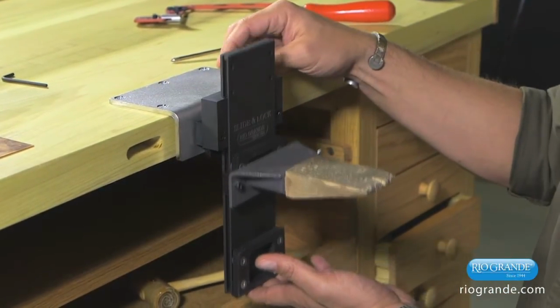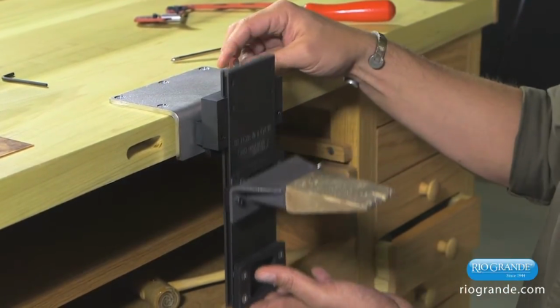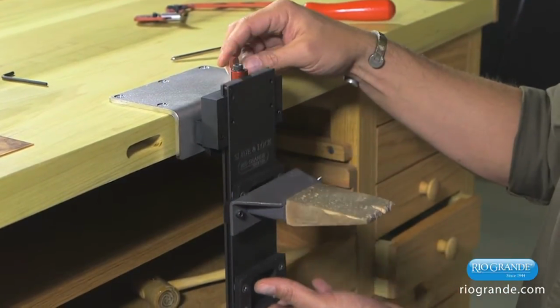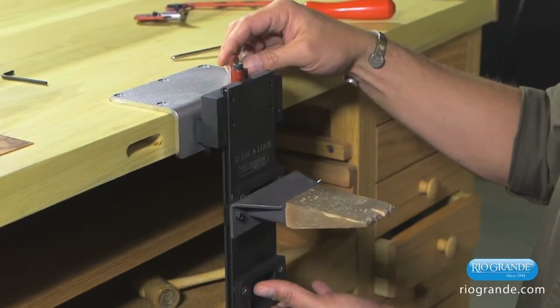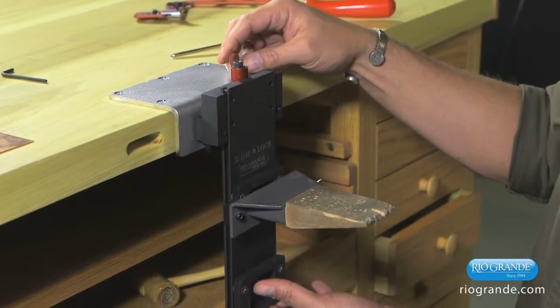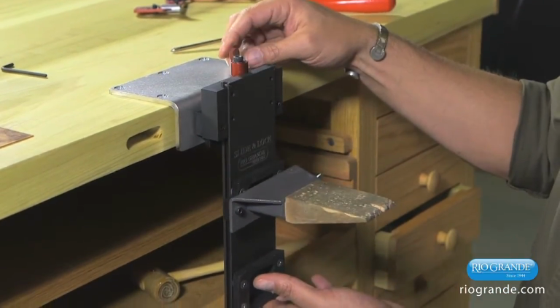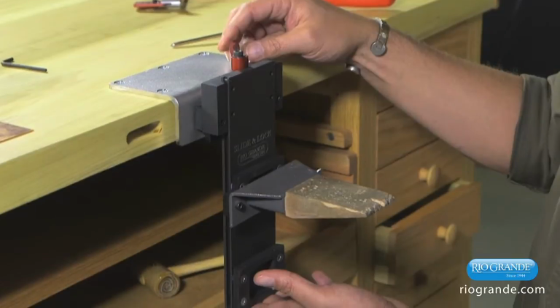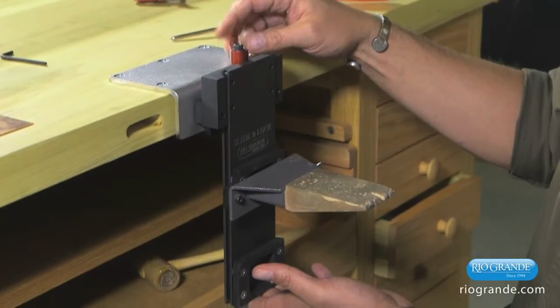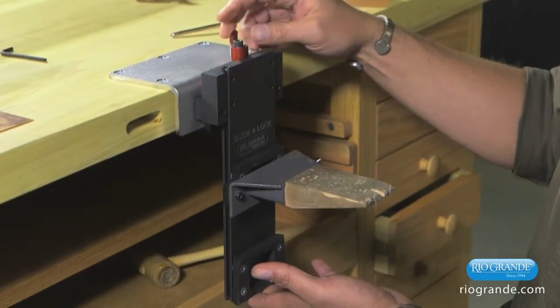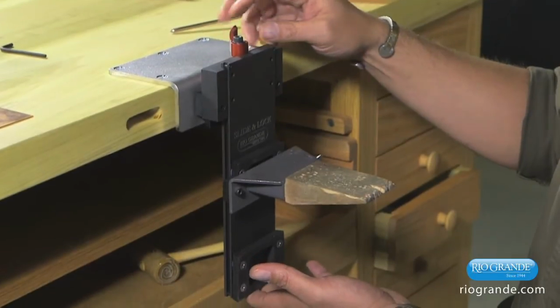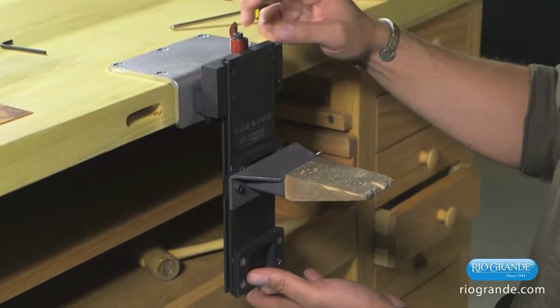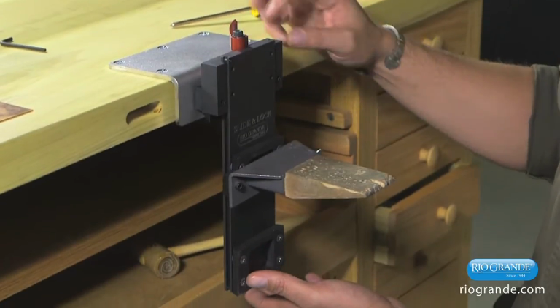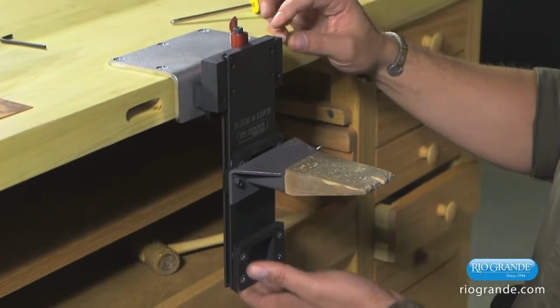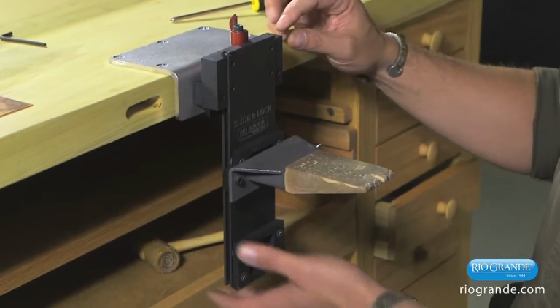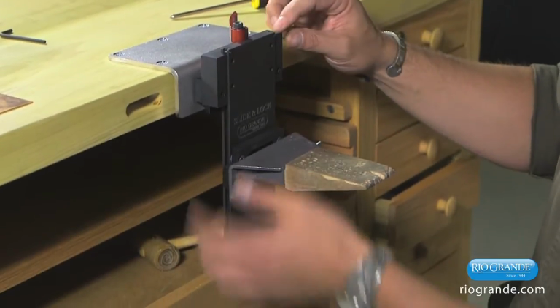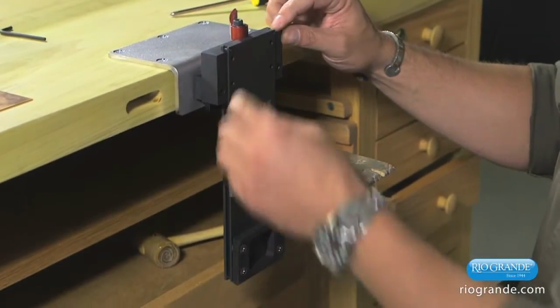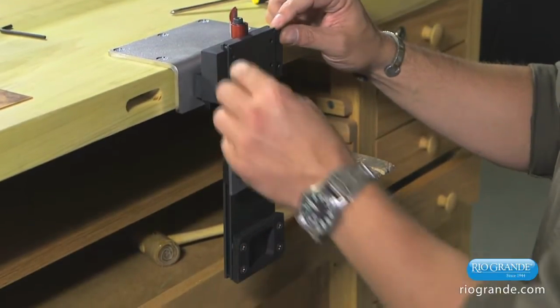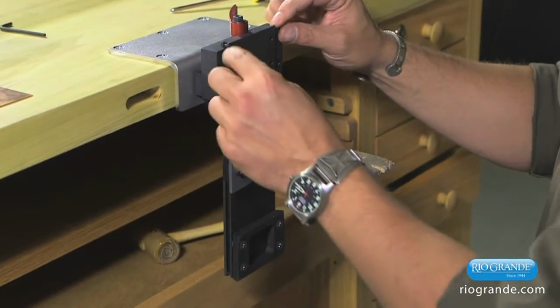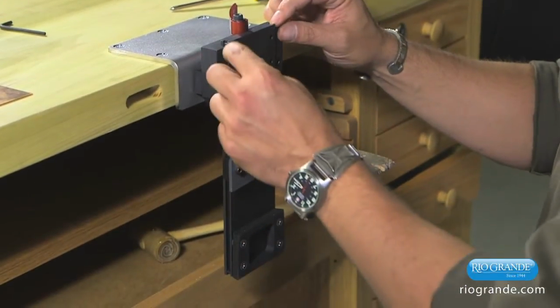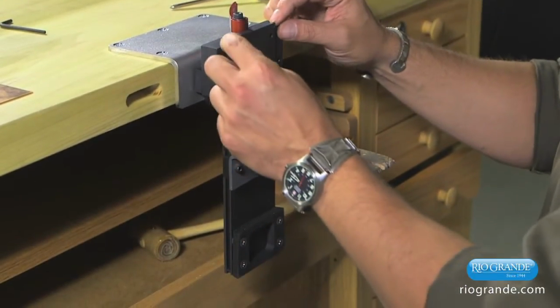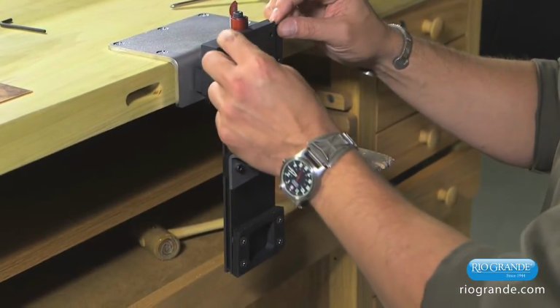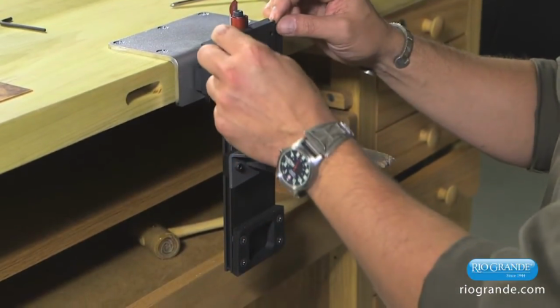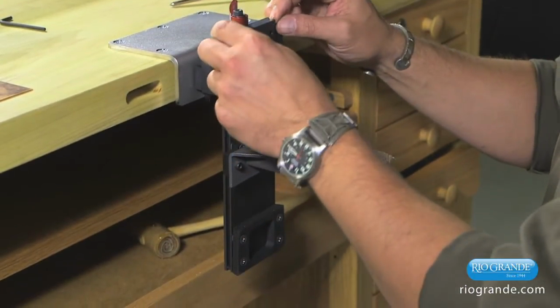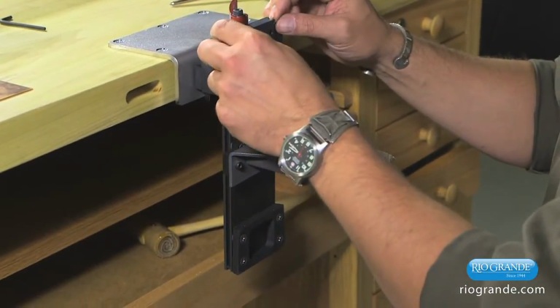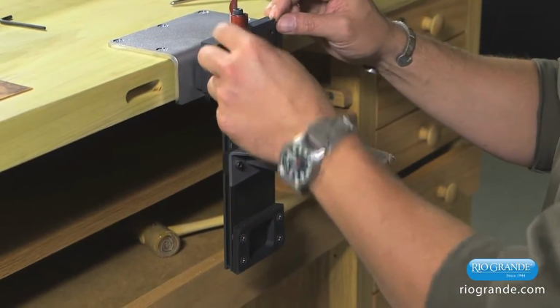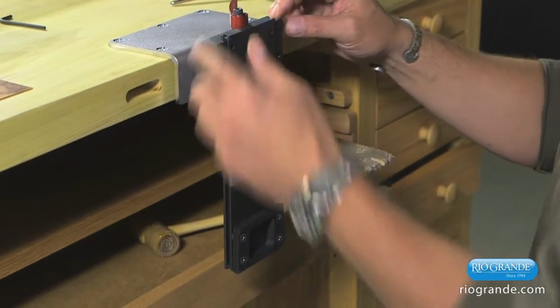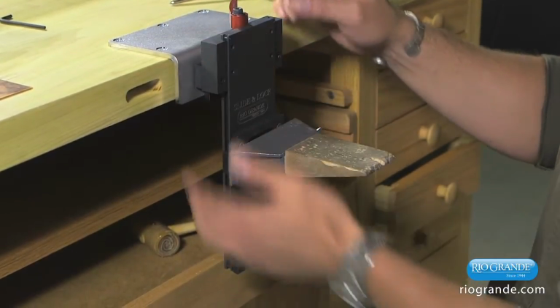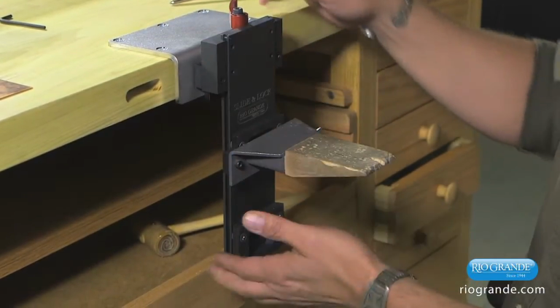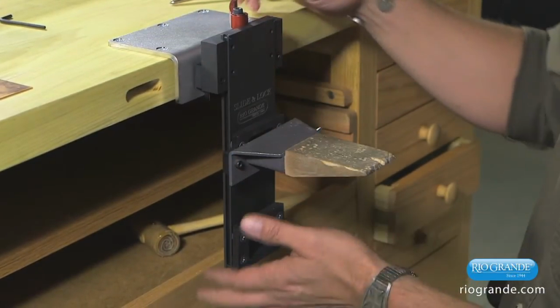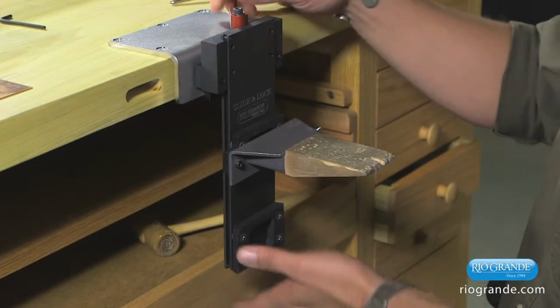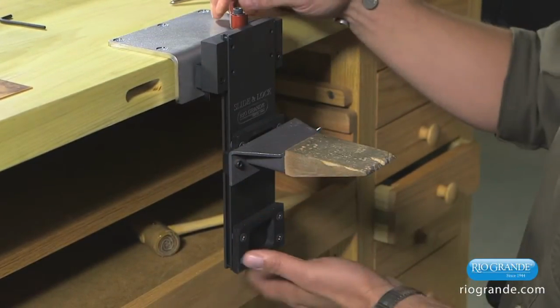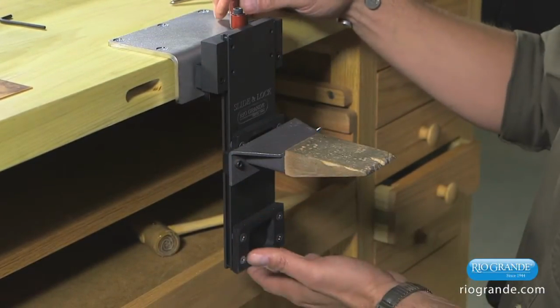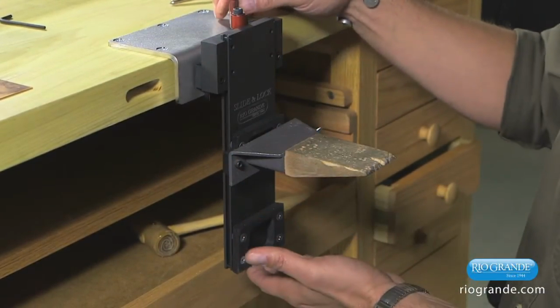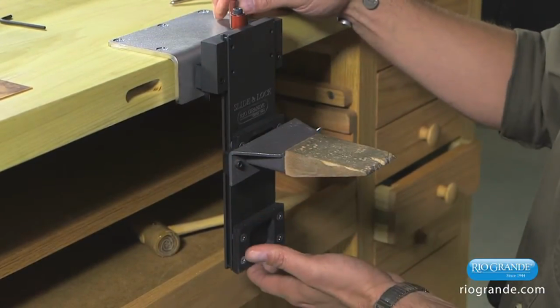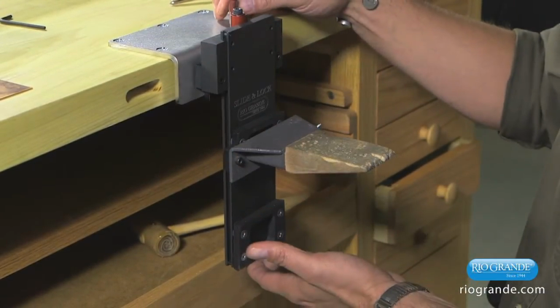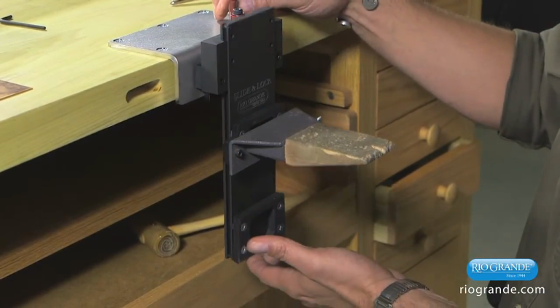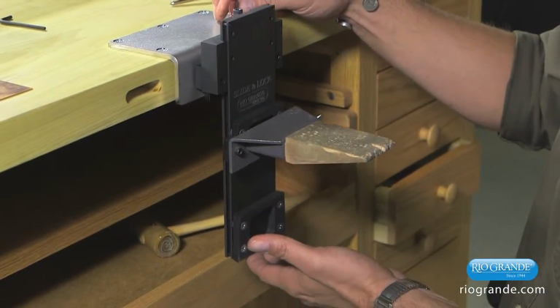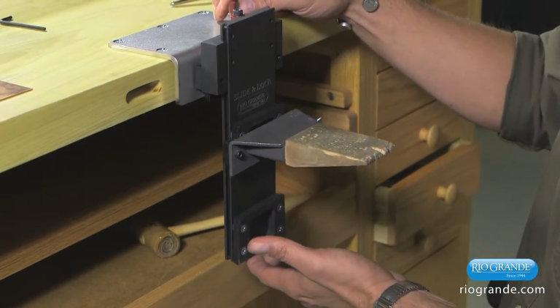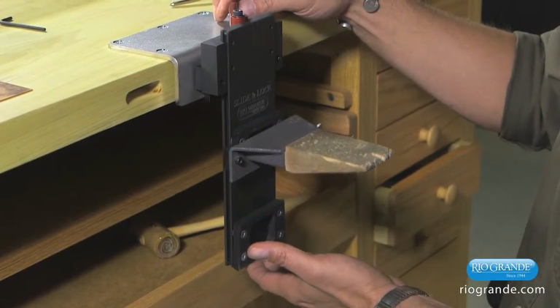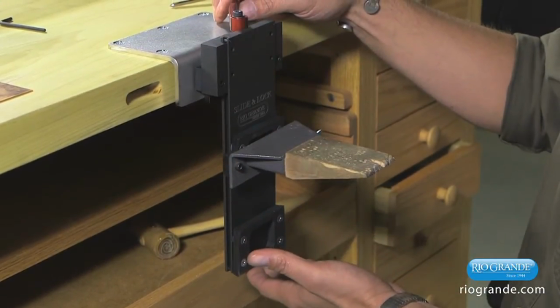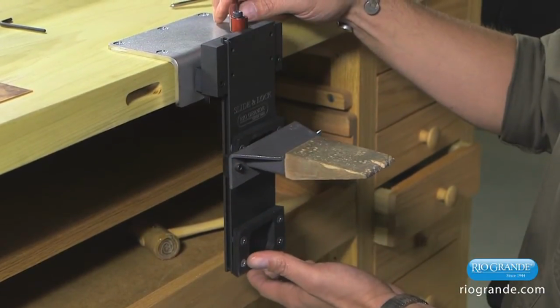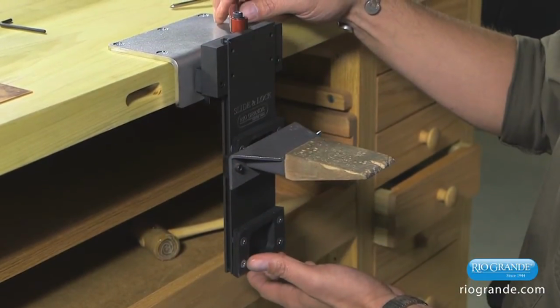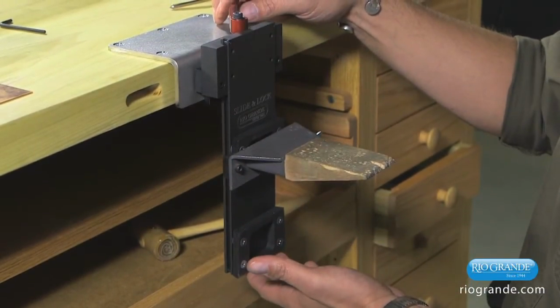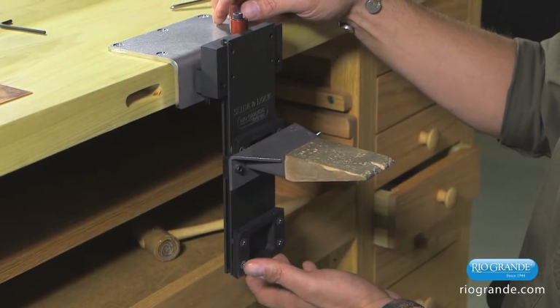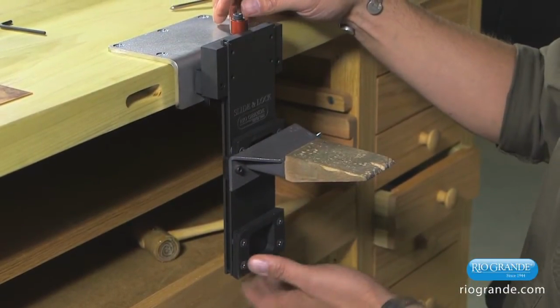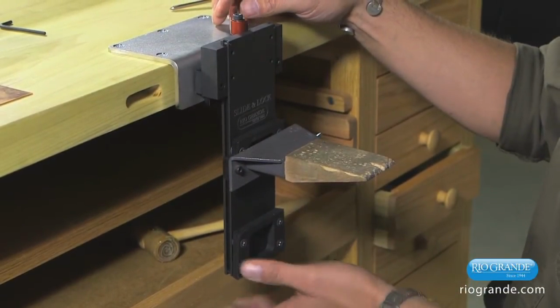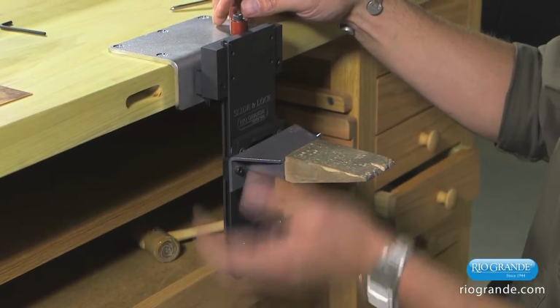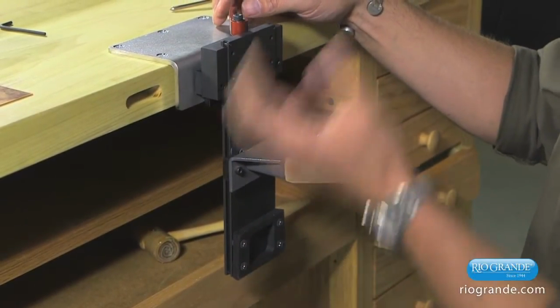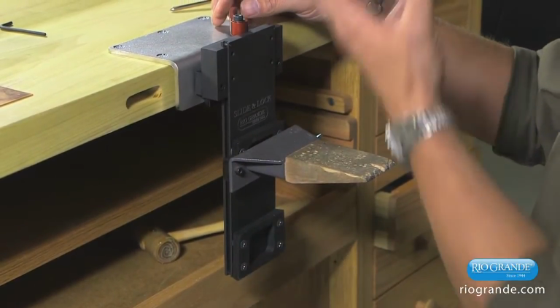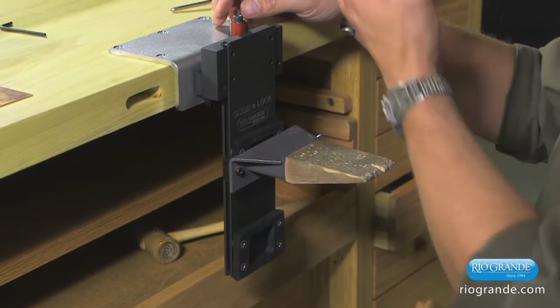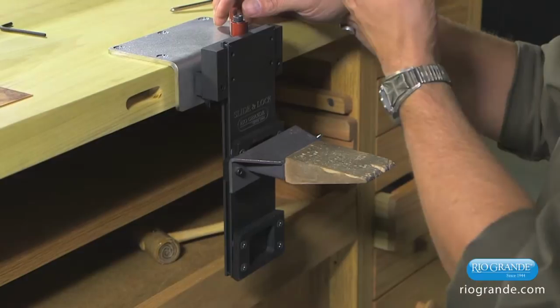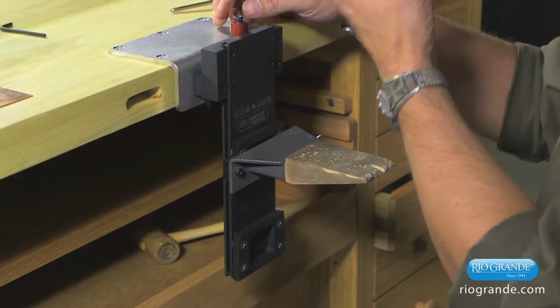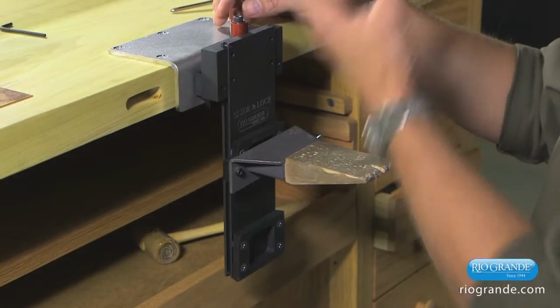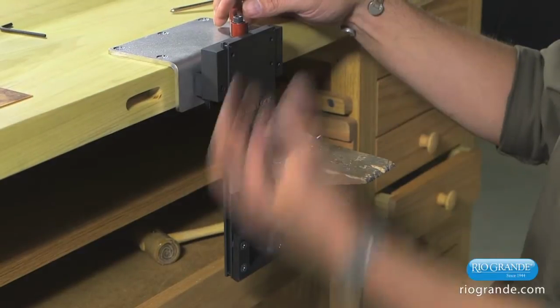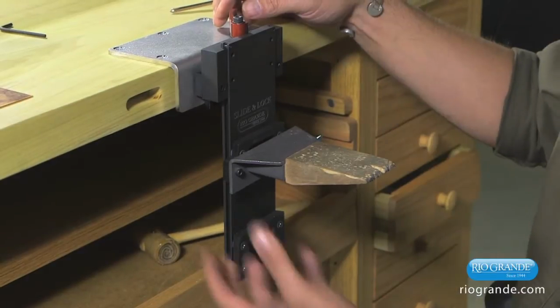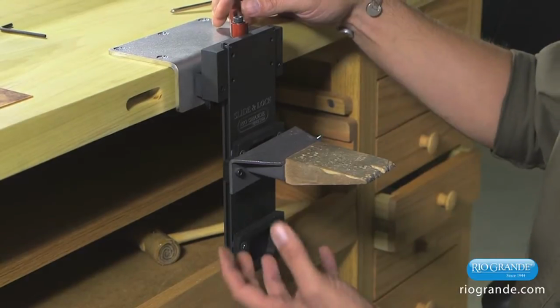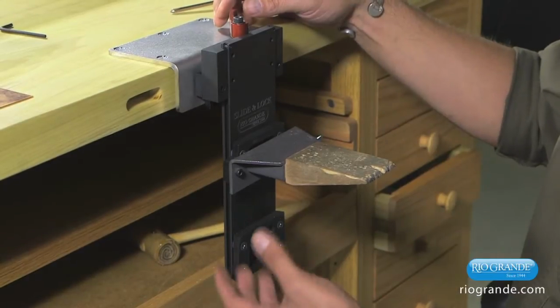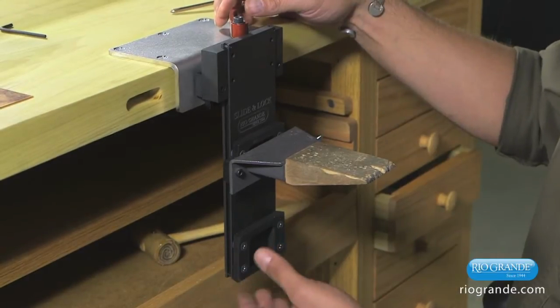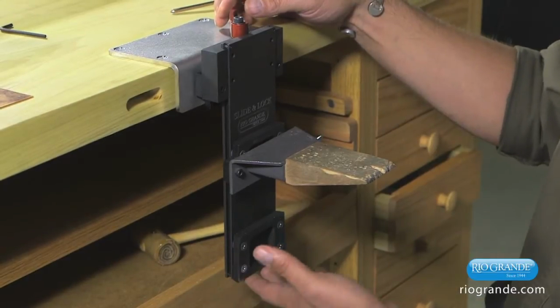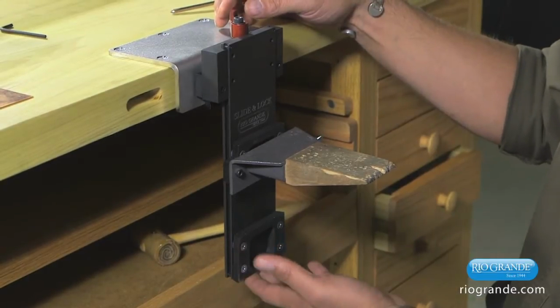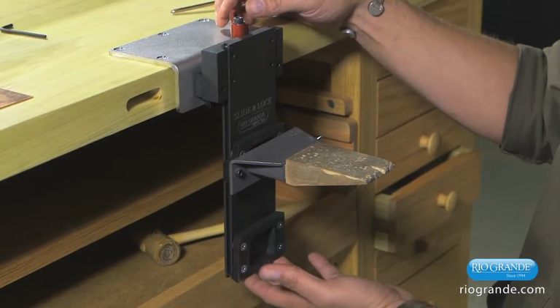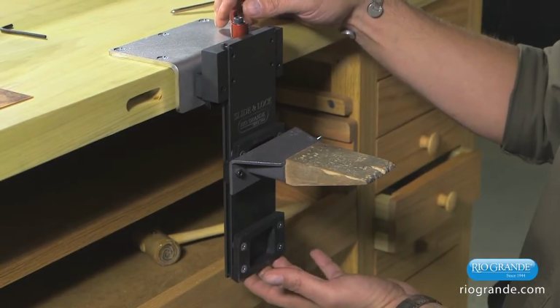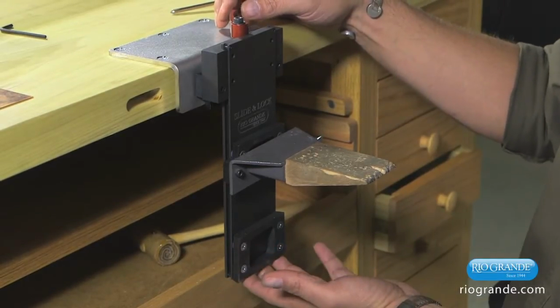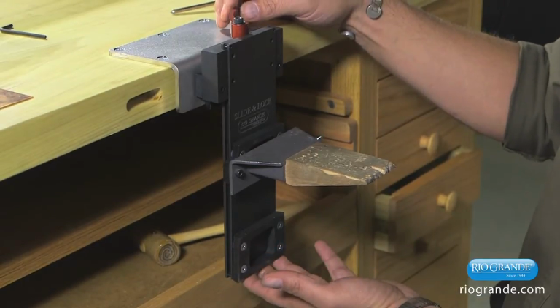There are also some little stops here to keep it from slipping out all the way, so it's not going to fall completely out of the mounting system.